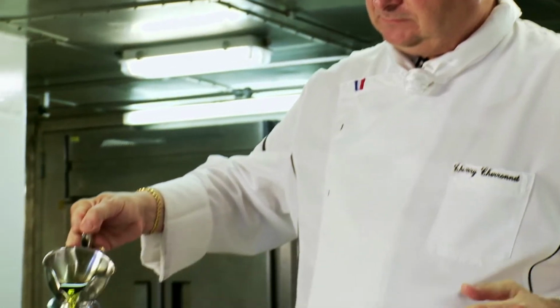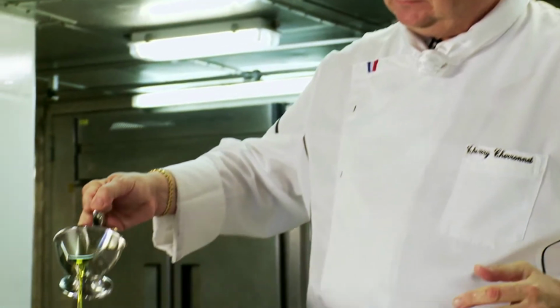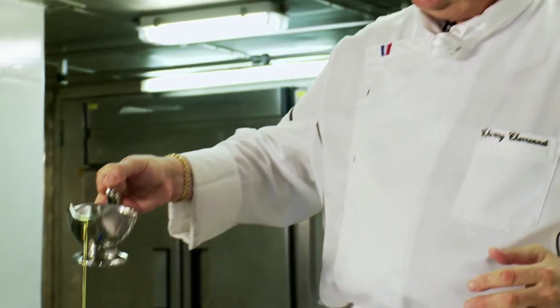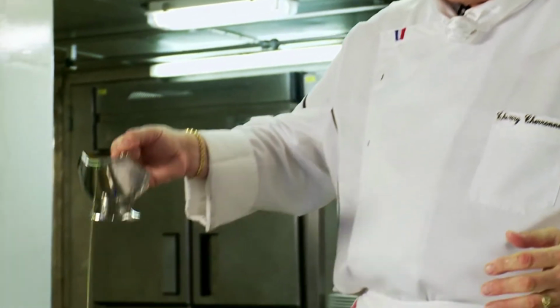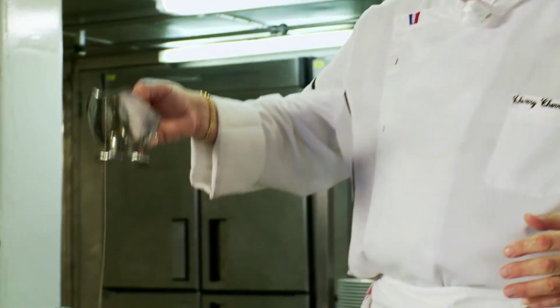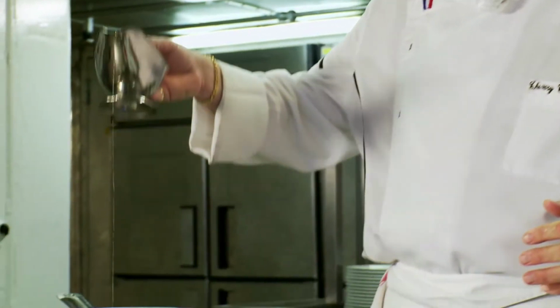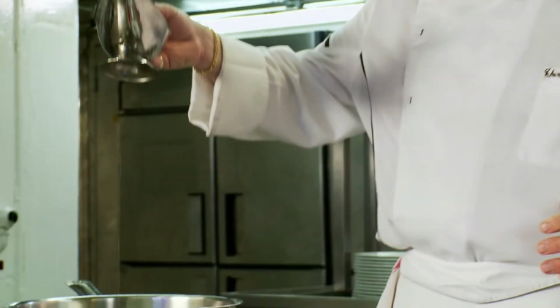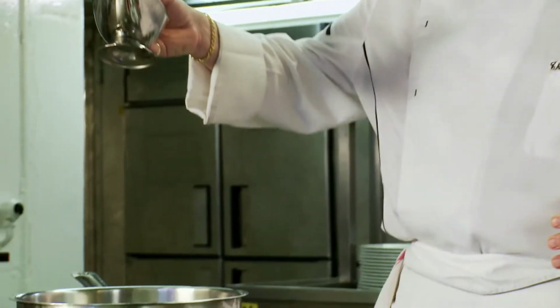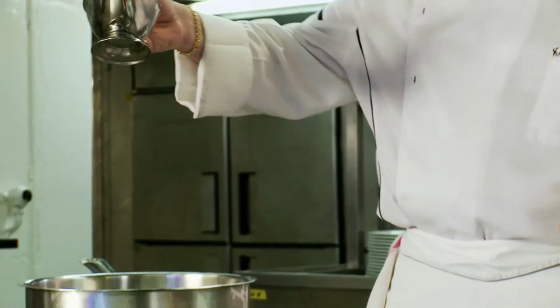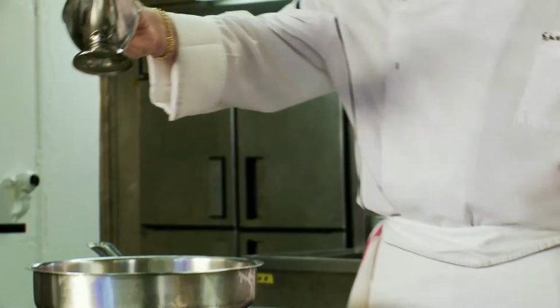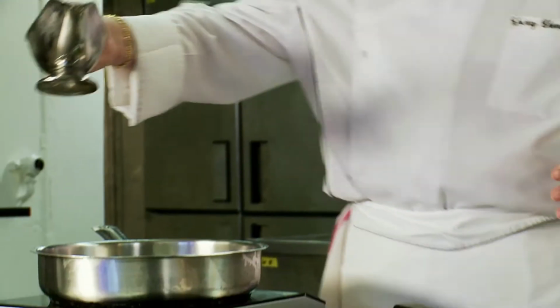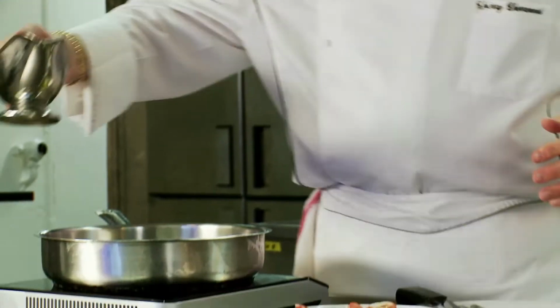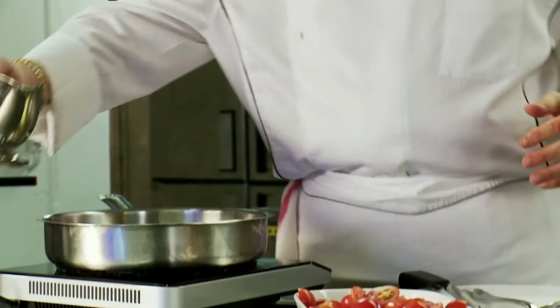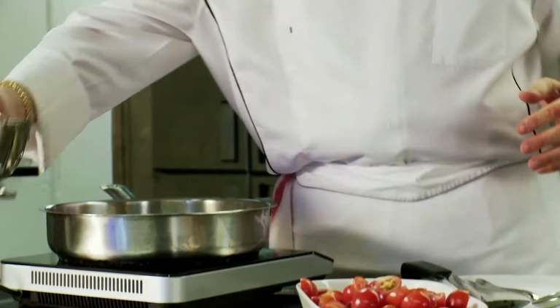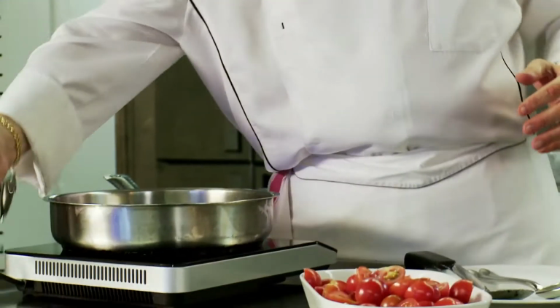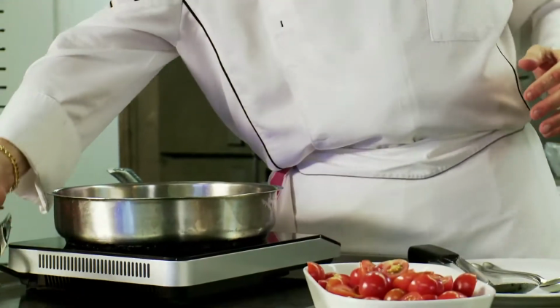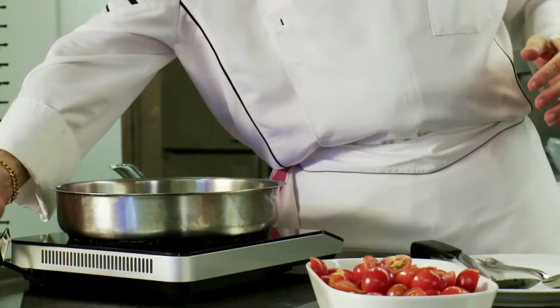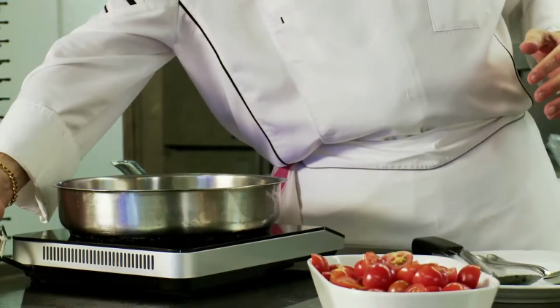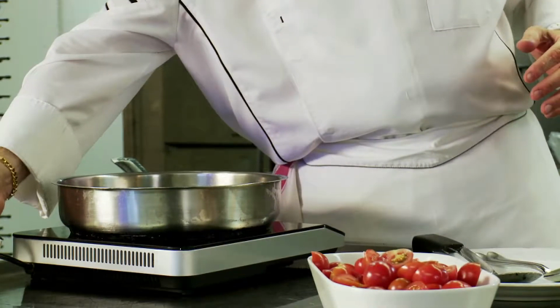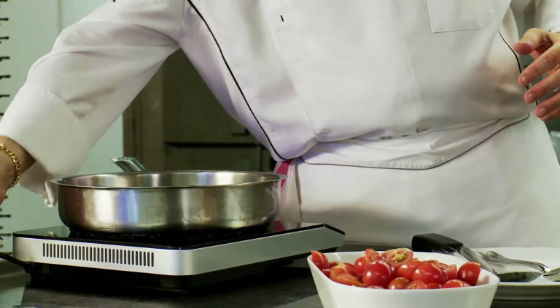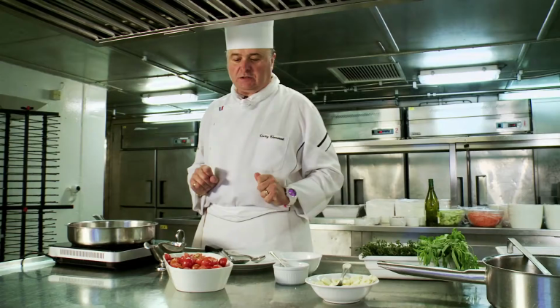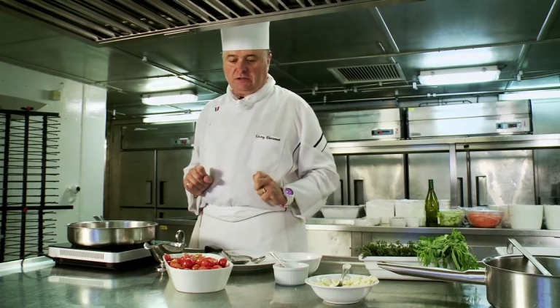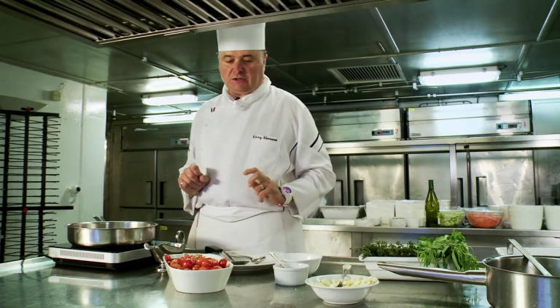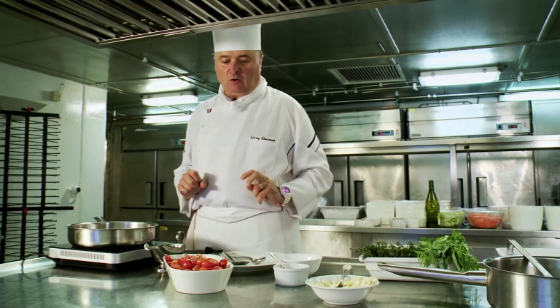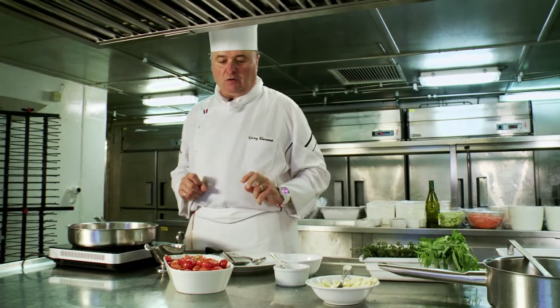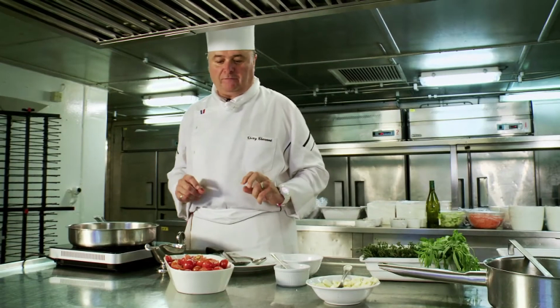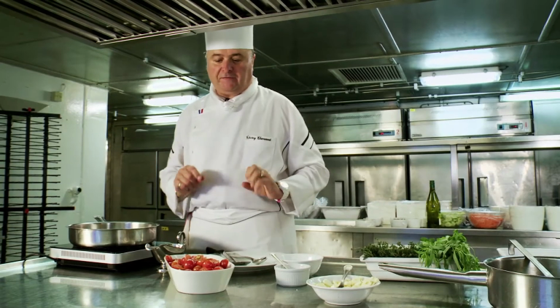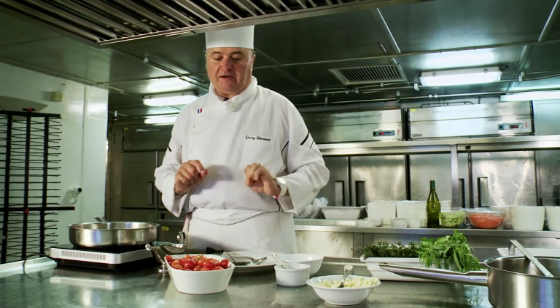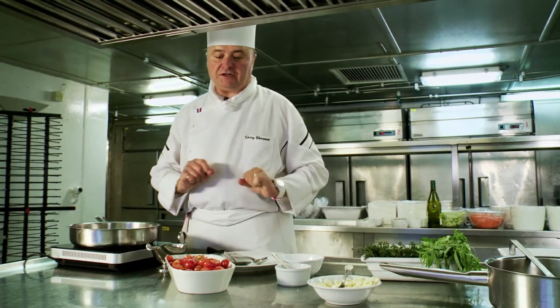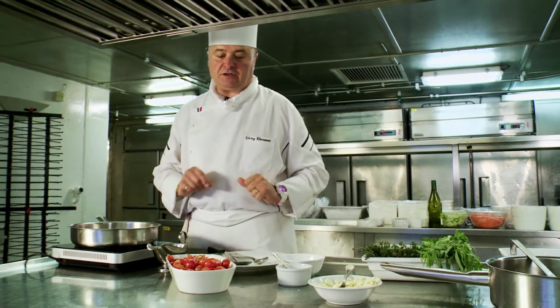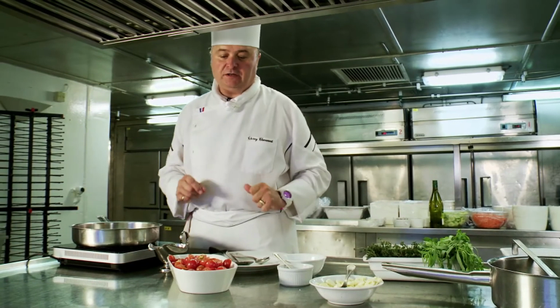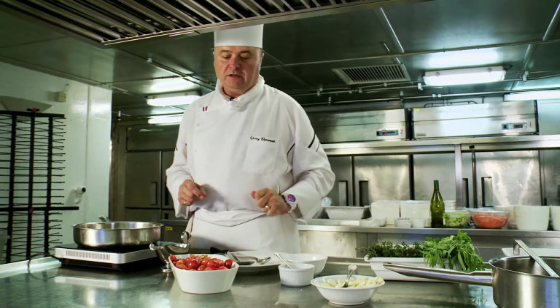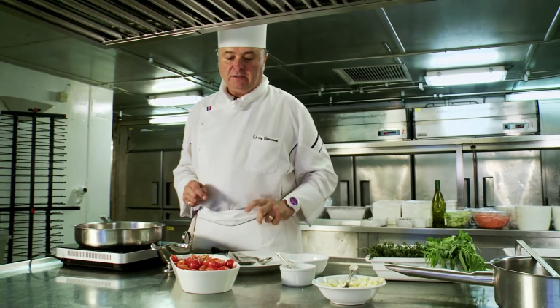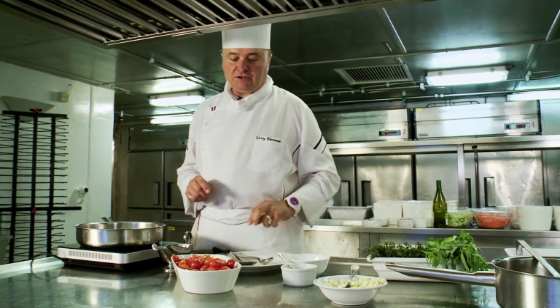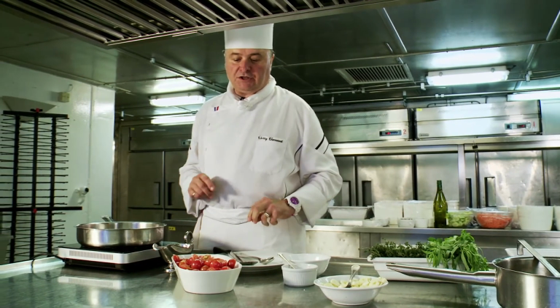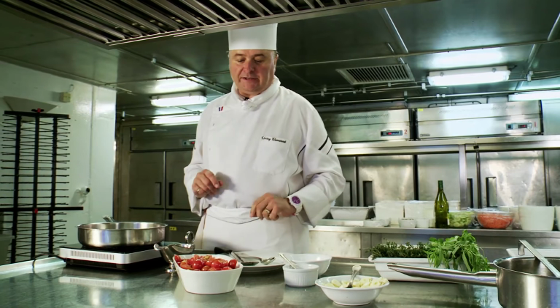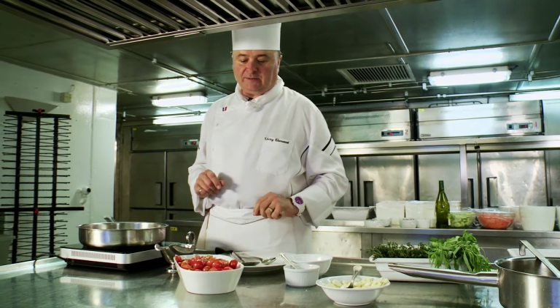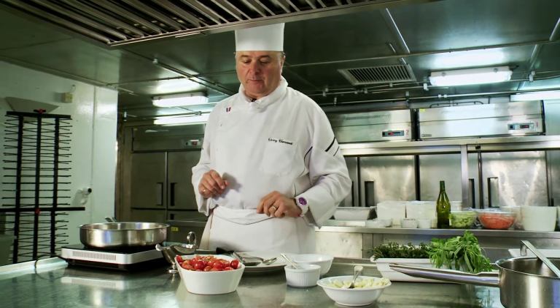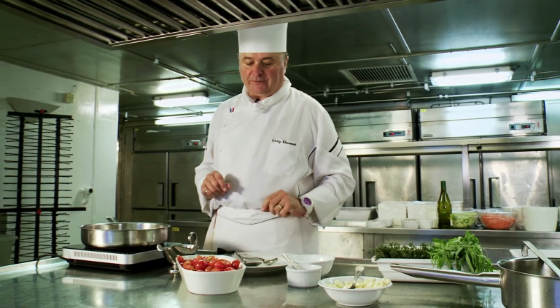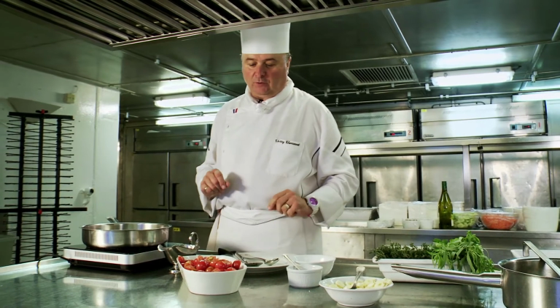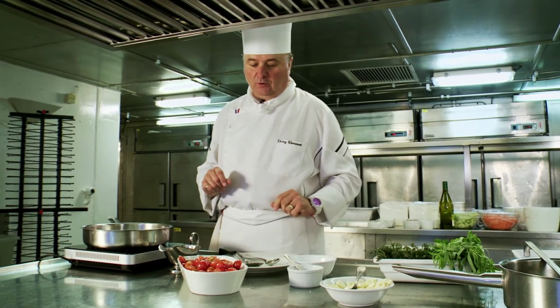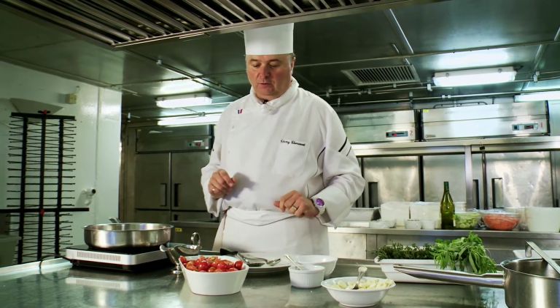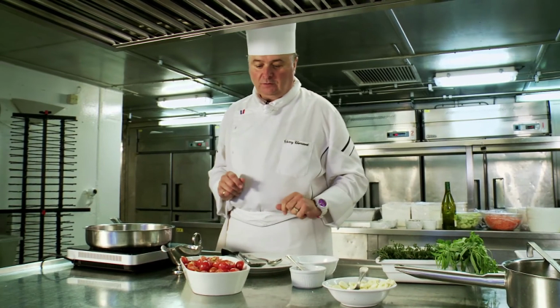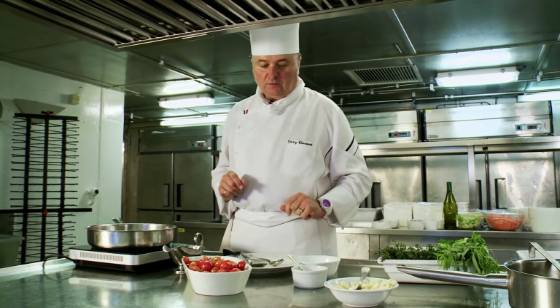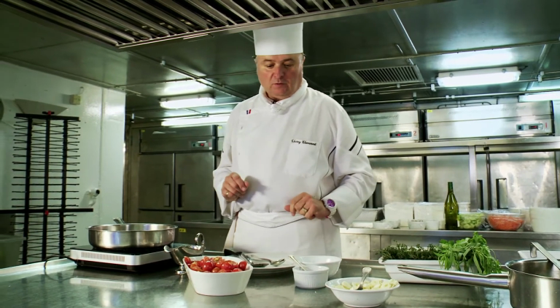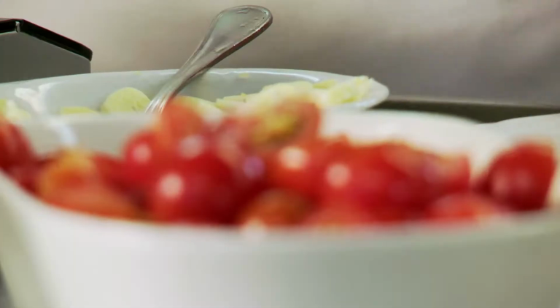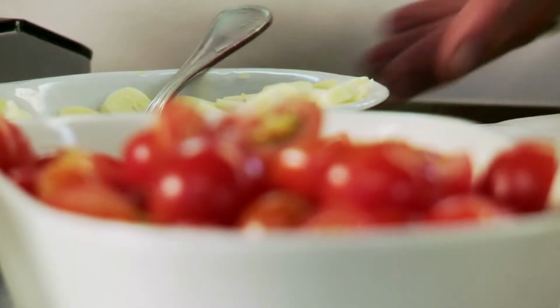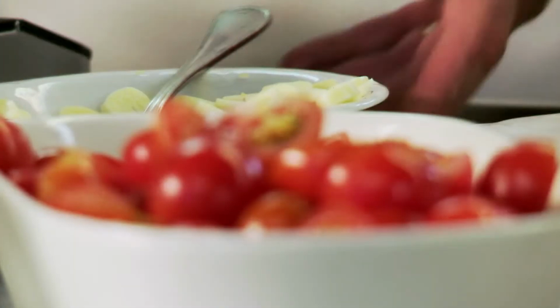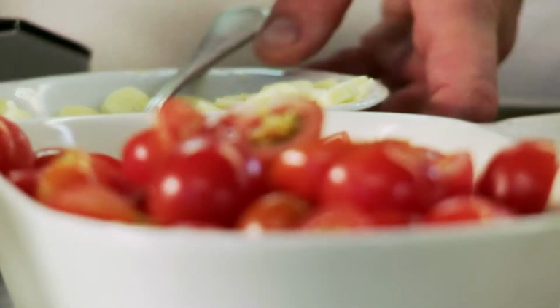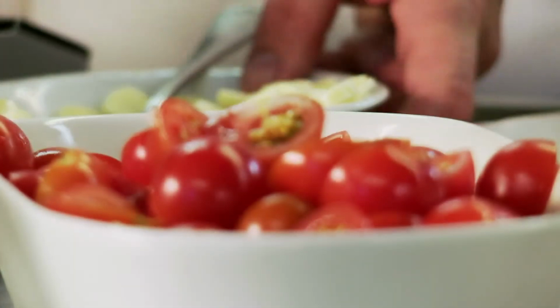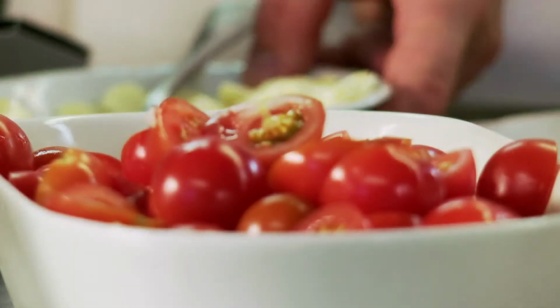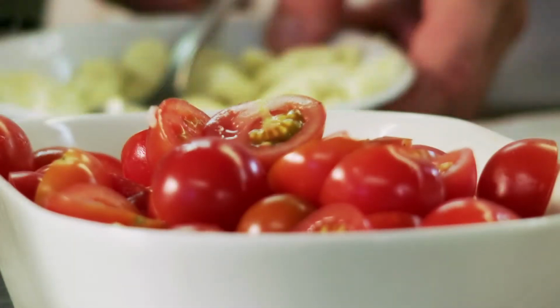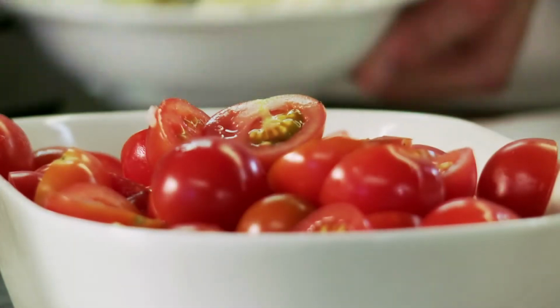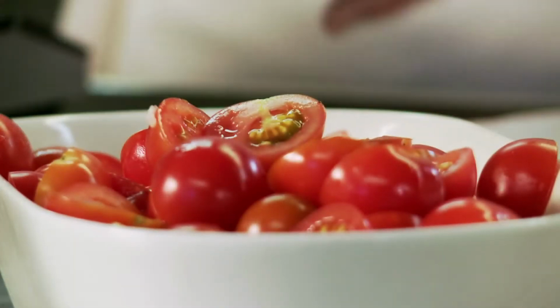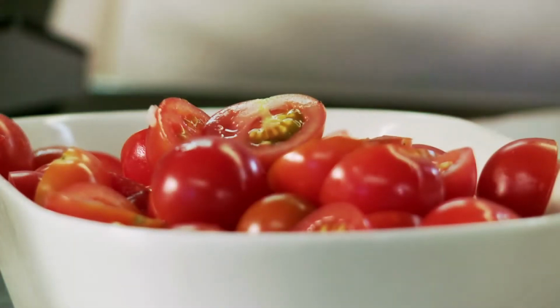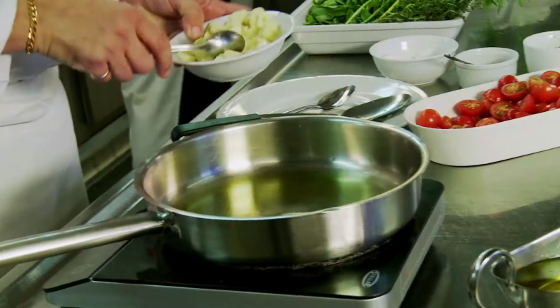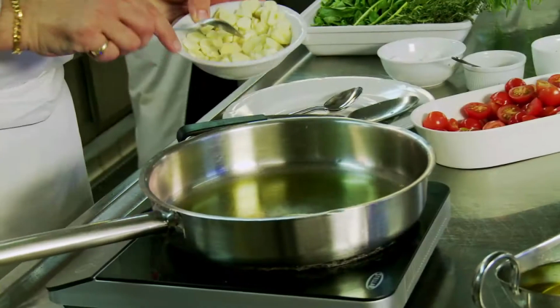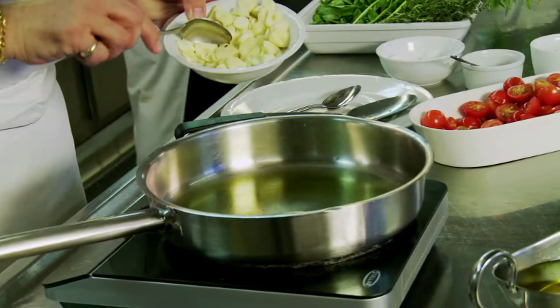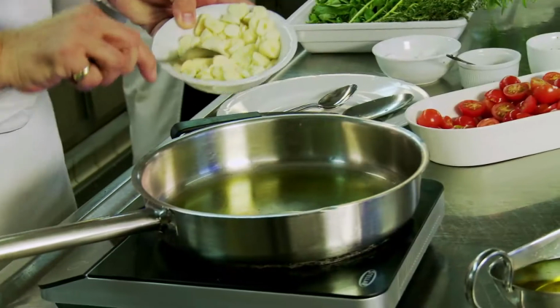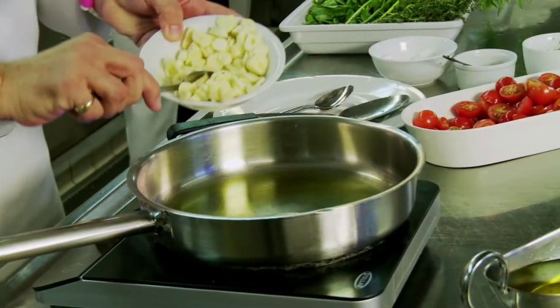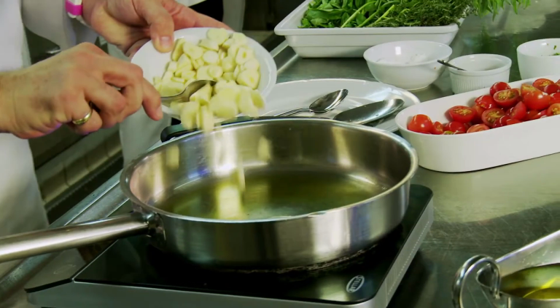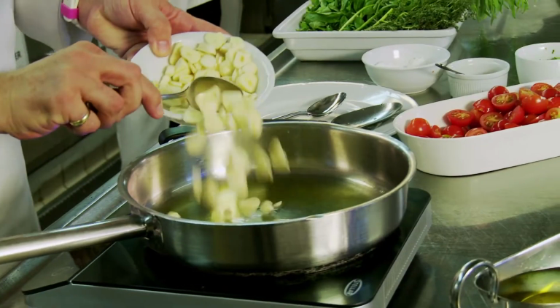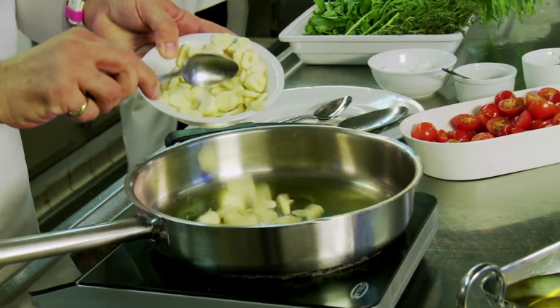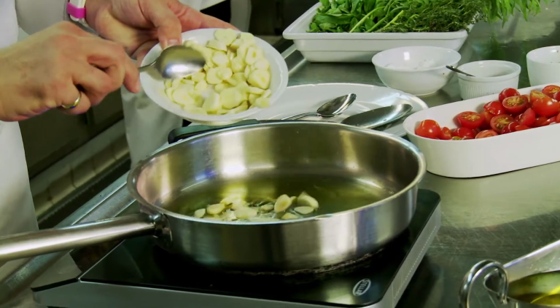Now I will do the sauce. The sauce is called a fresh cherry tomato with garlic and basil and olive oil.